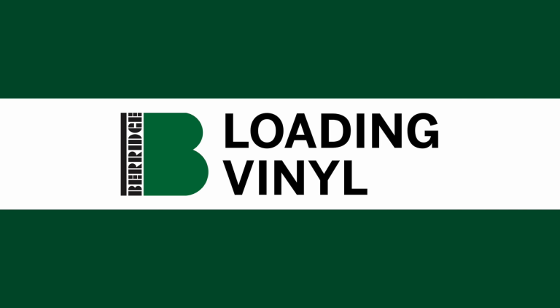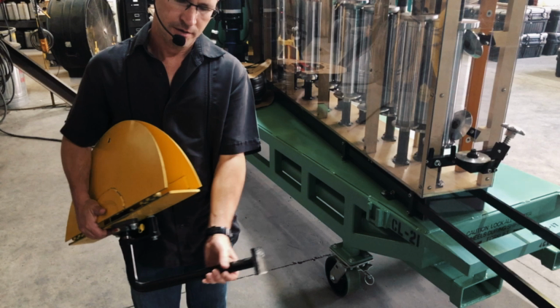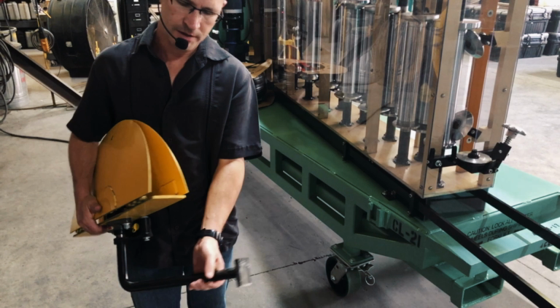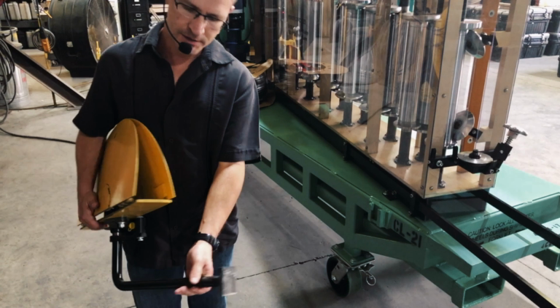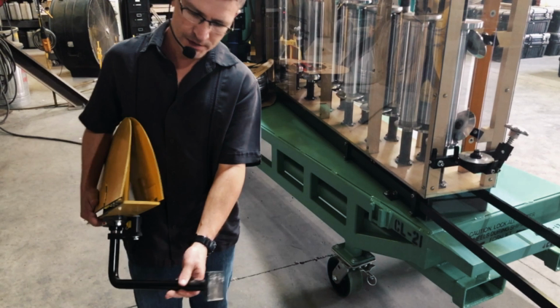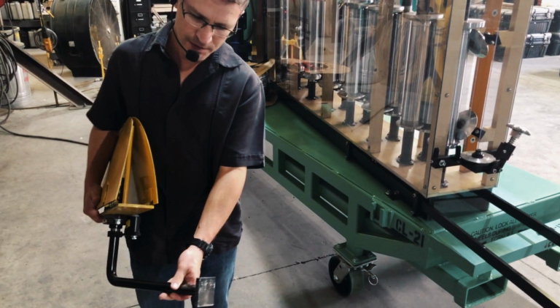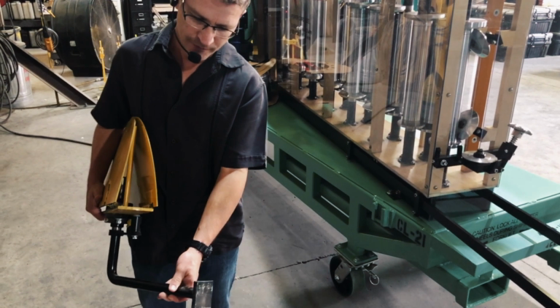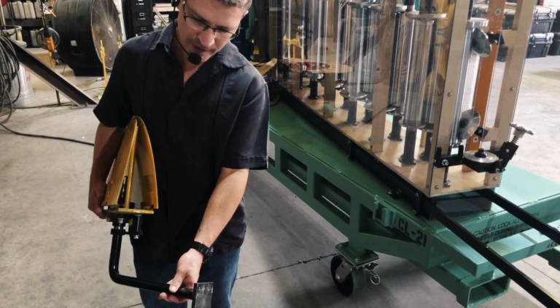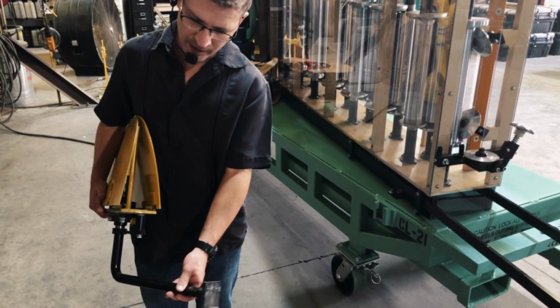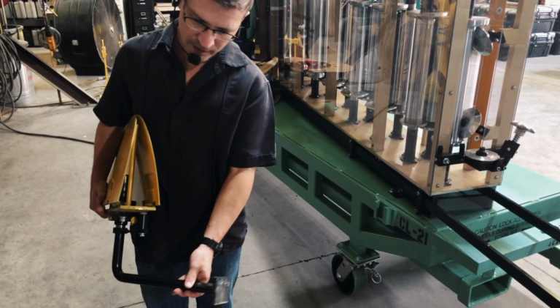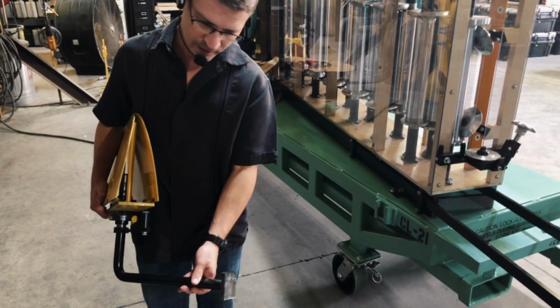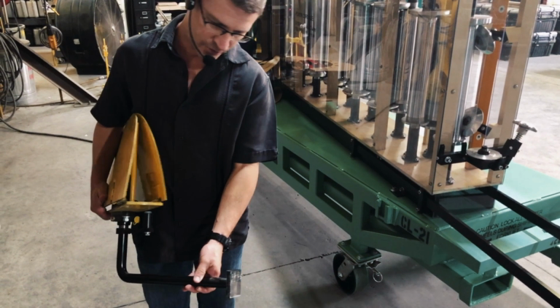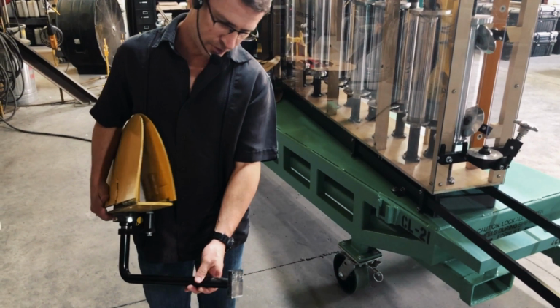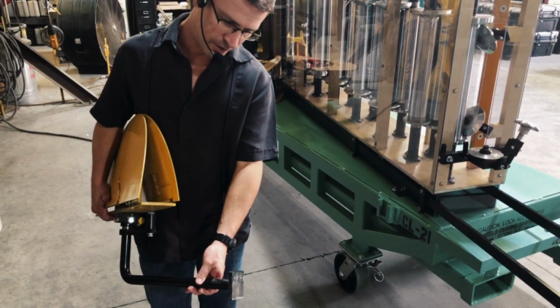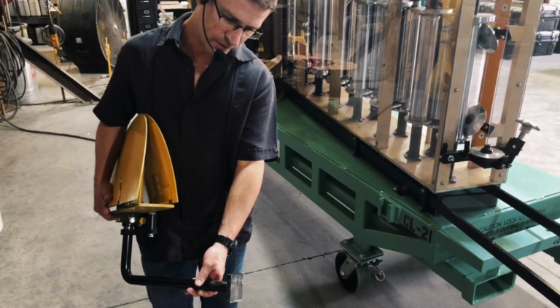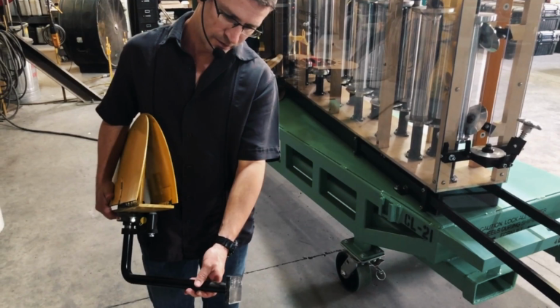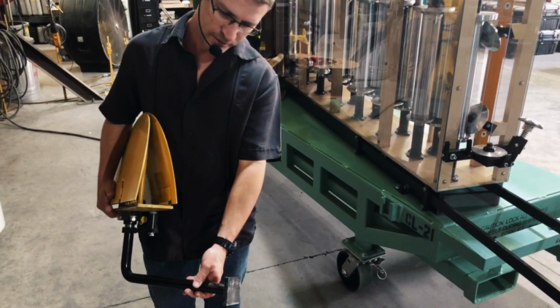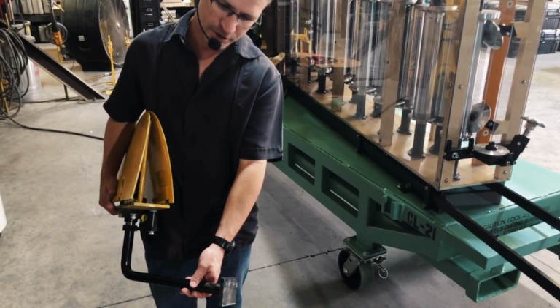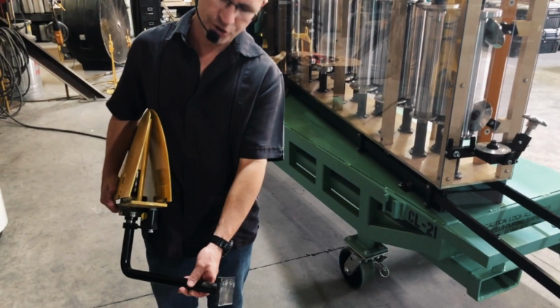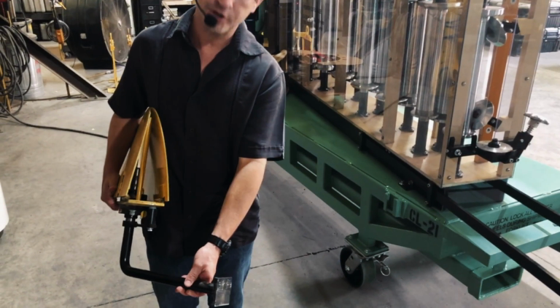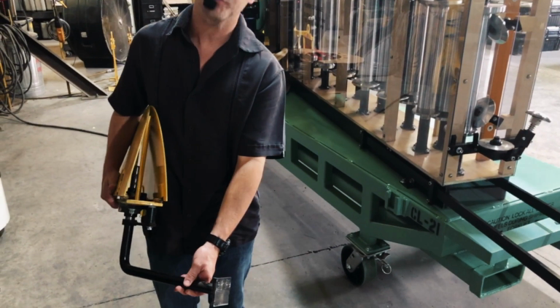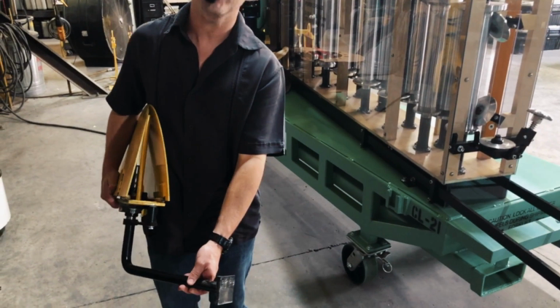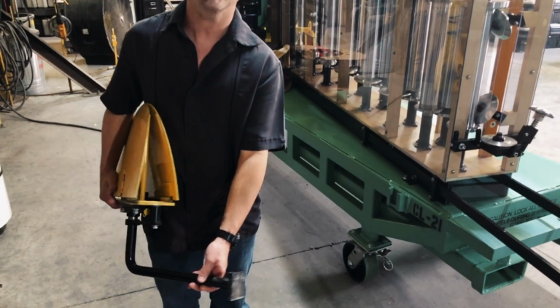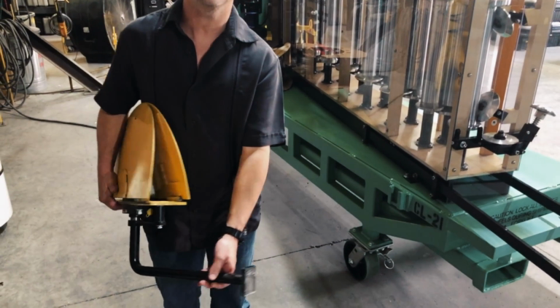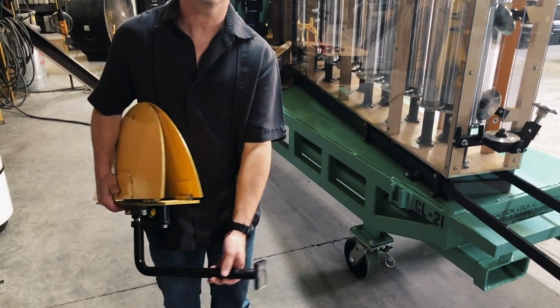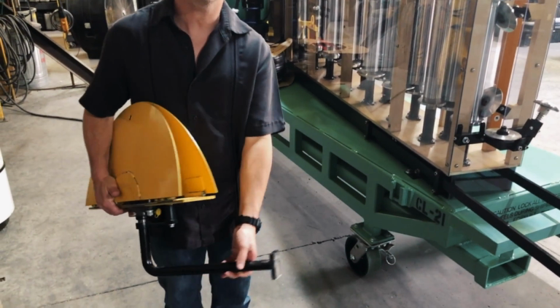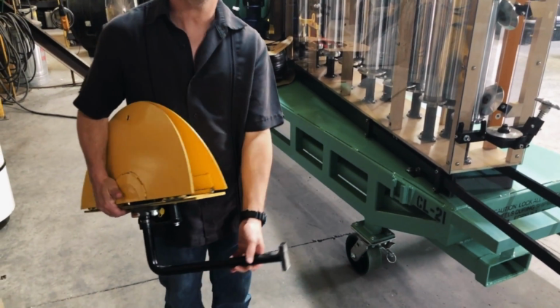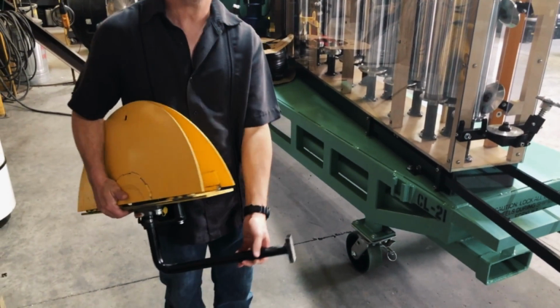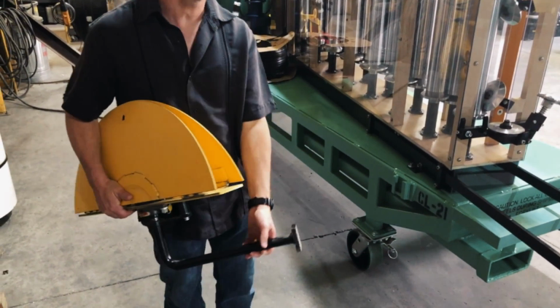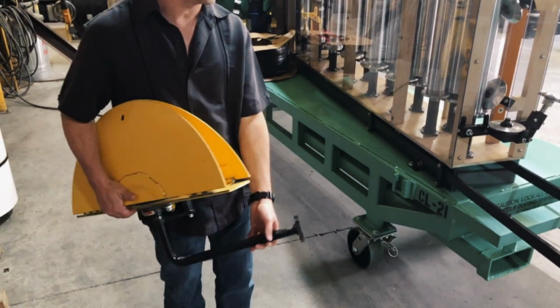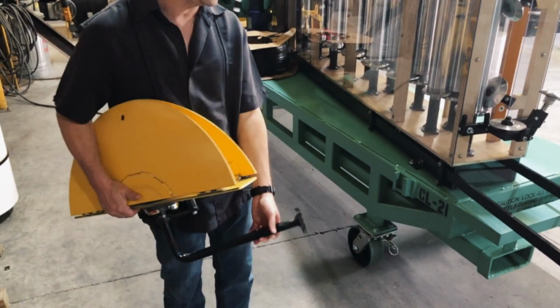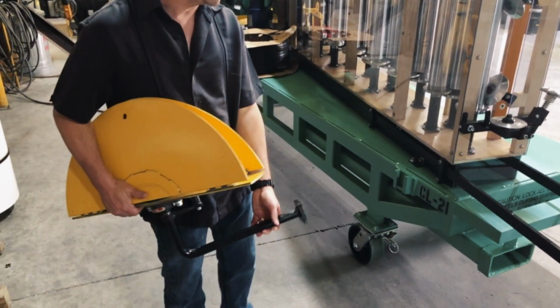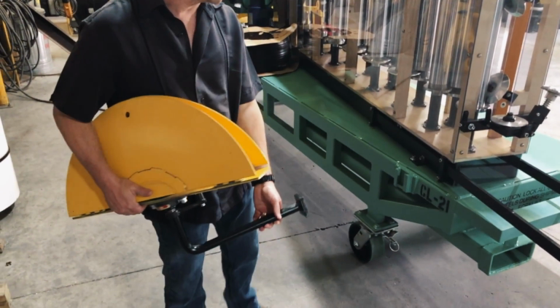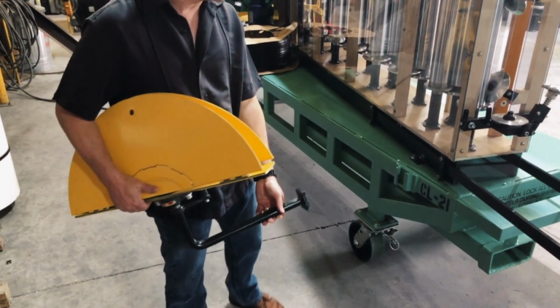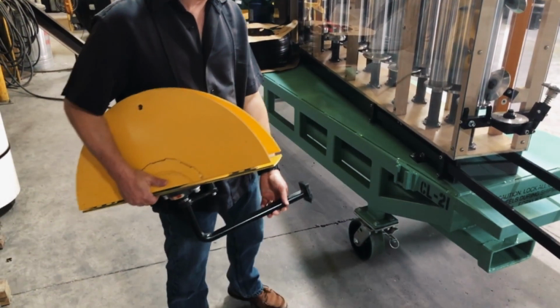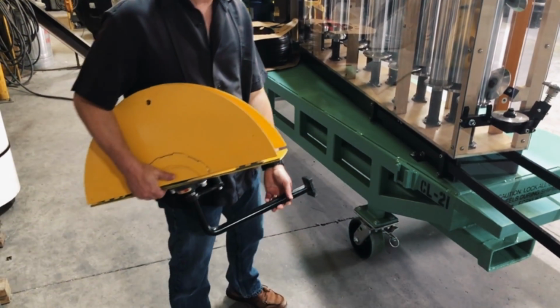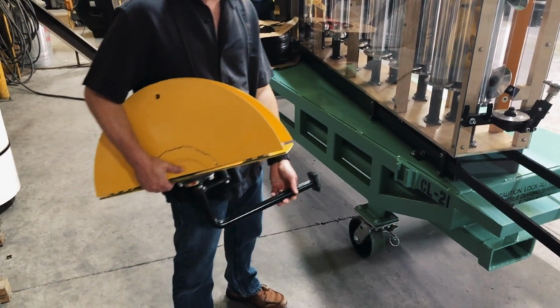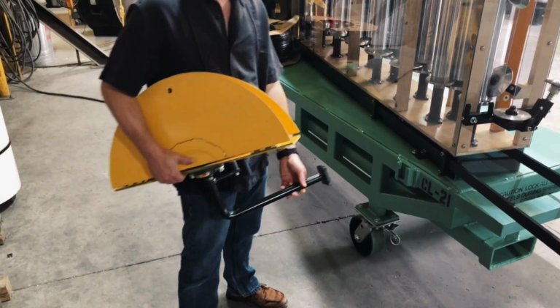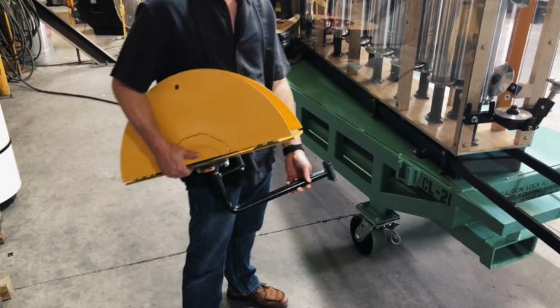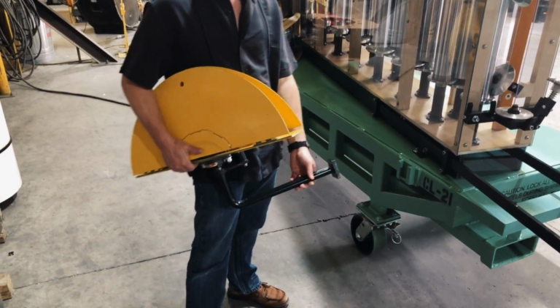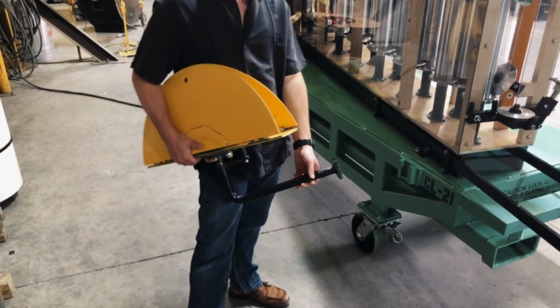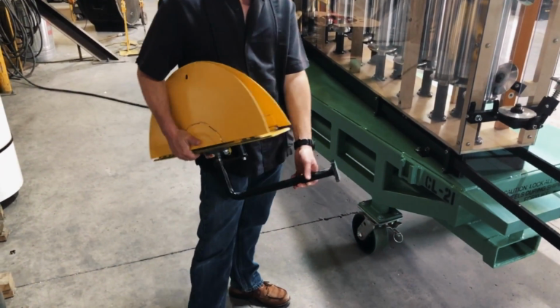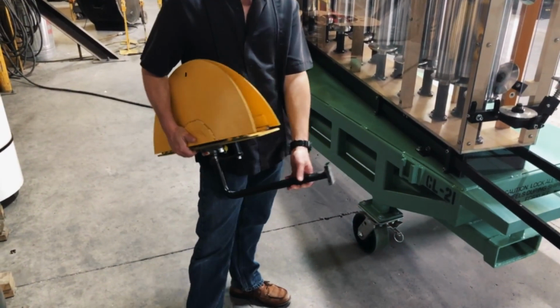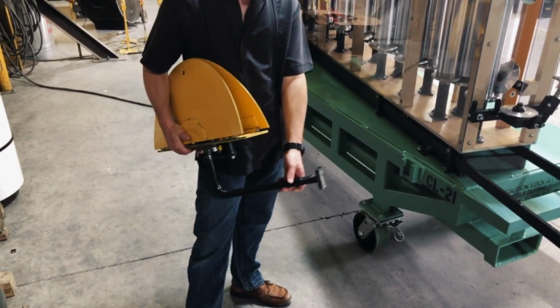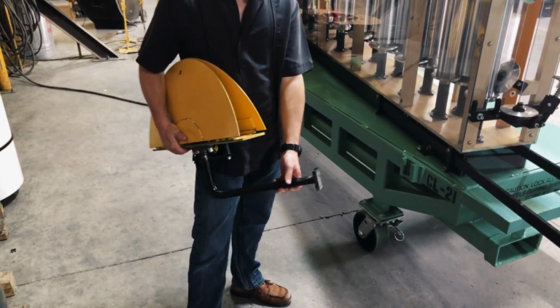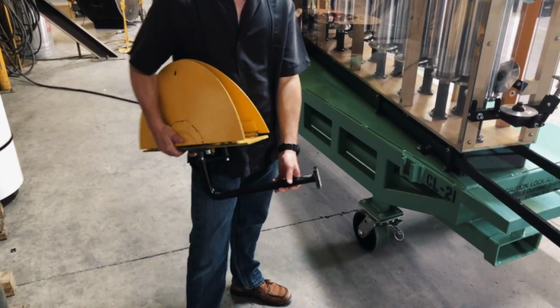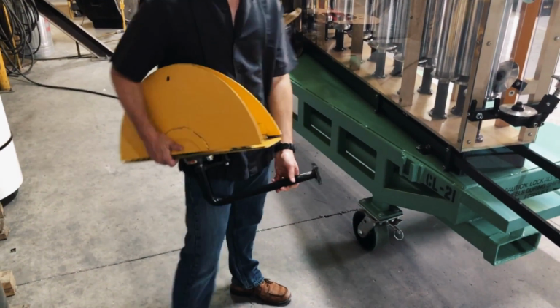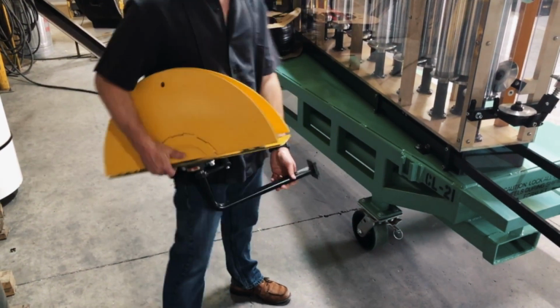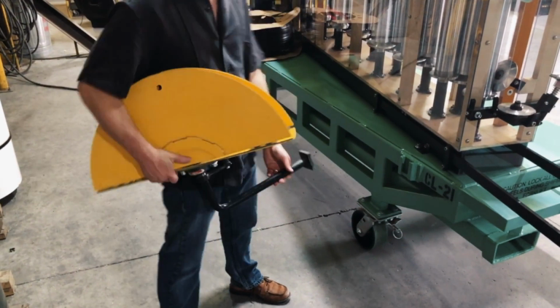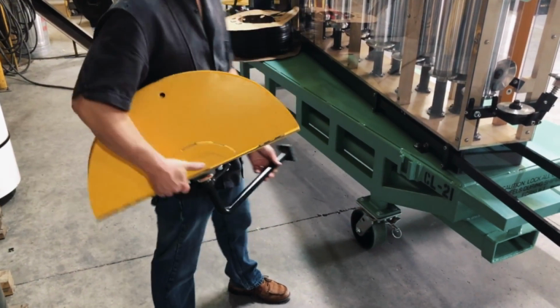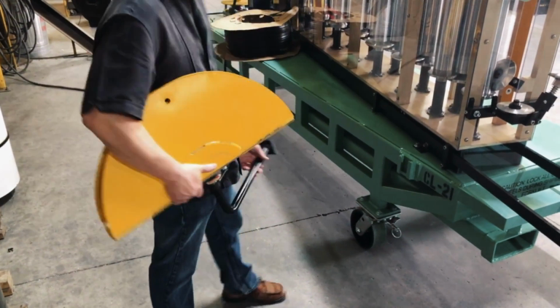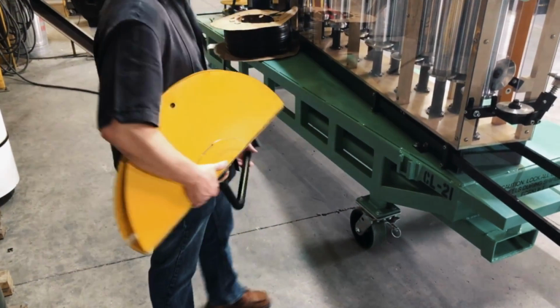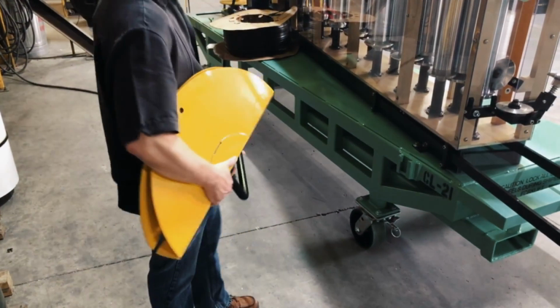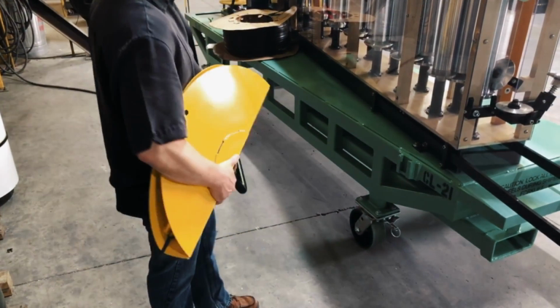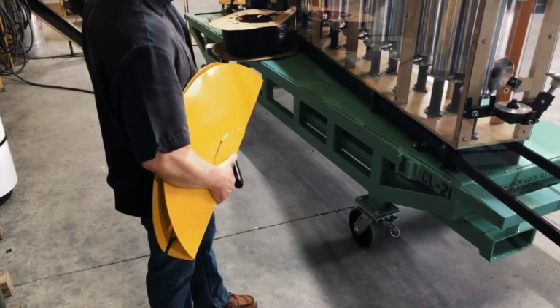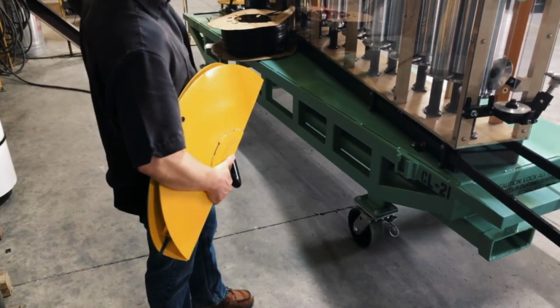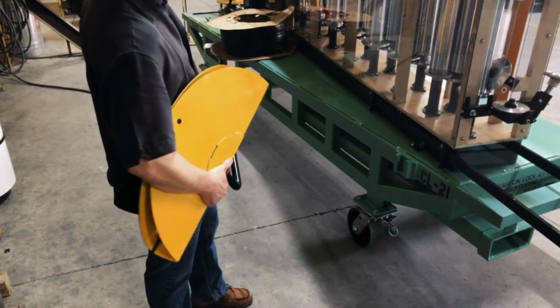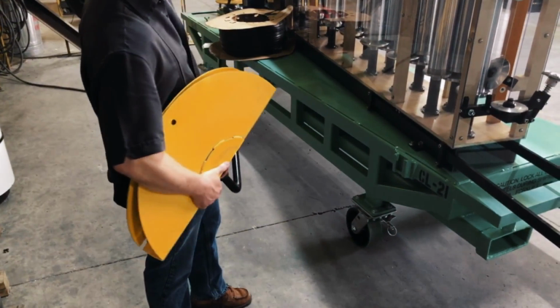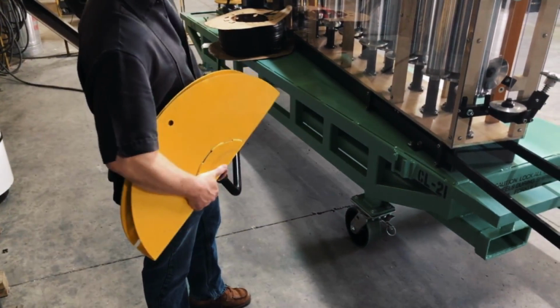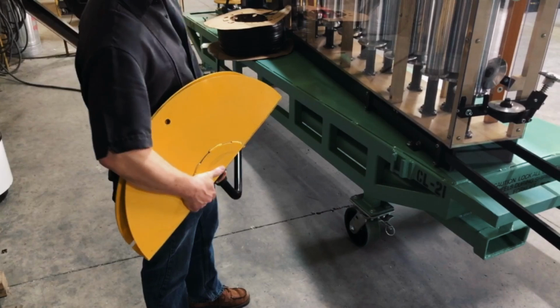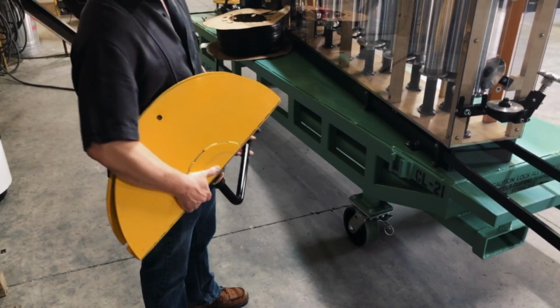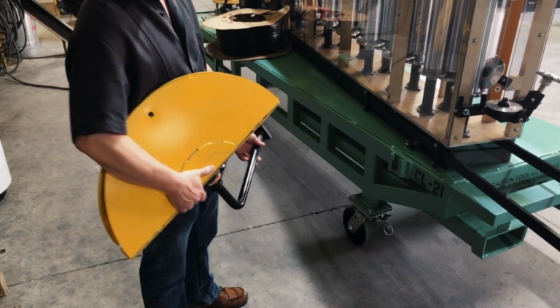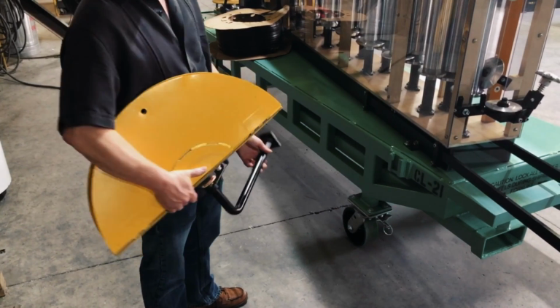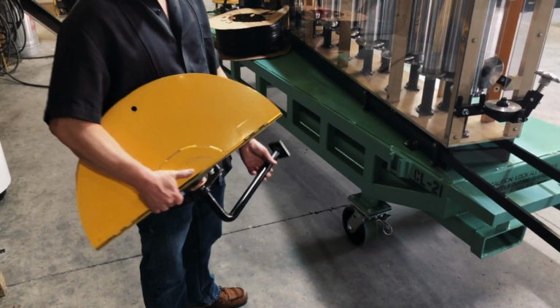The vinyl uncoiler is shipped with every CL21 rollformer, secured near the main uncoiler at the front of the machine.